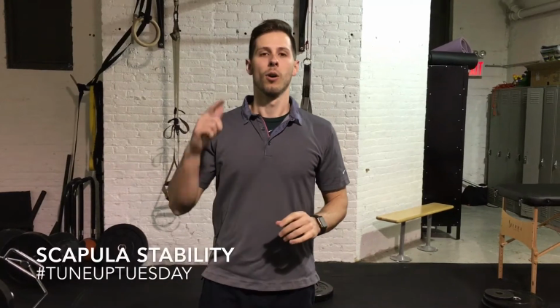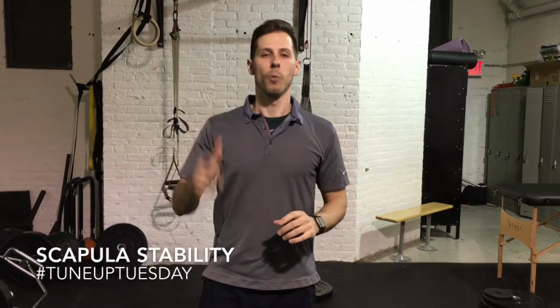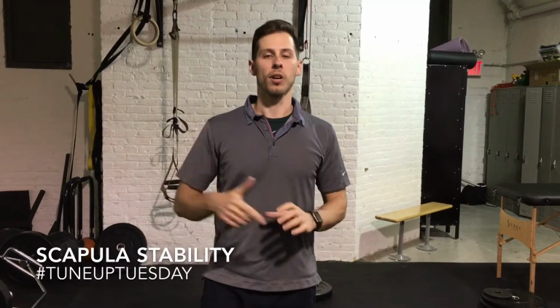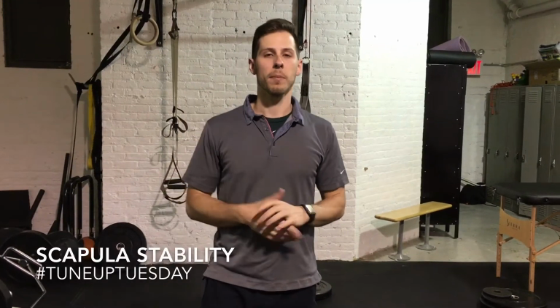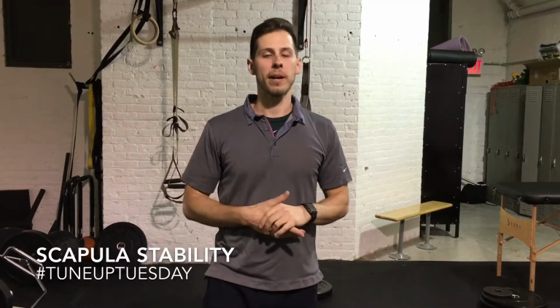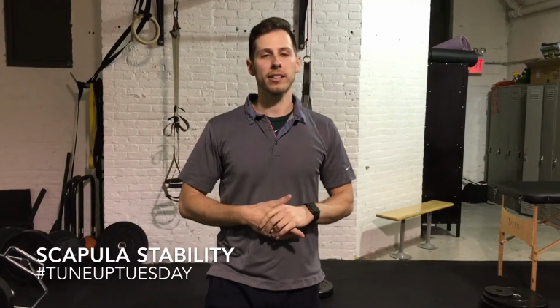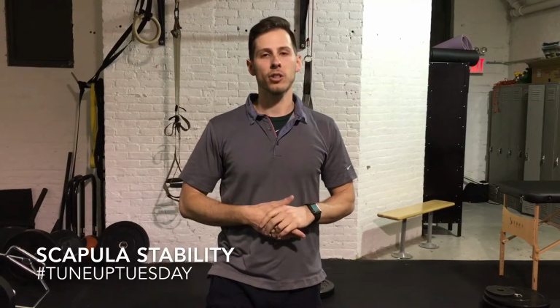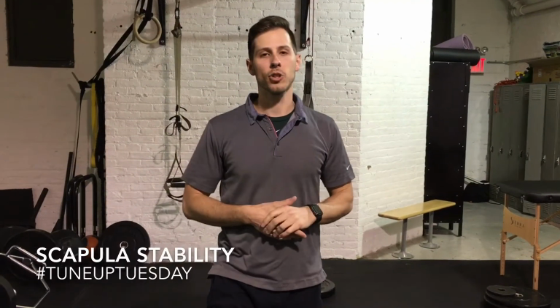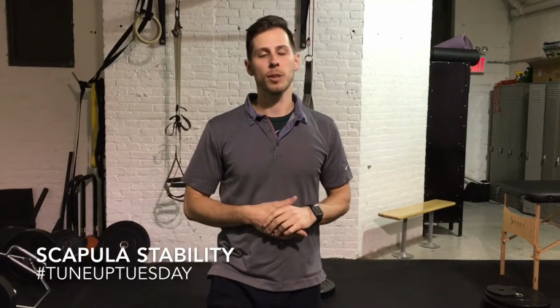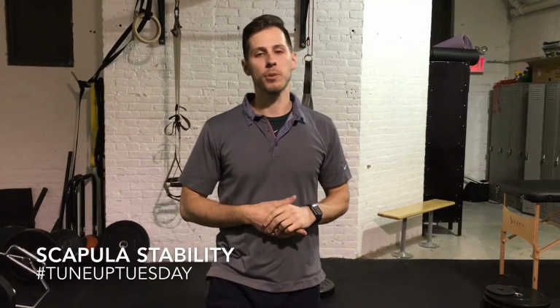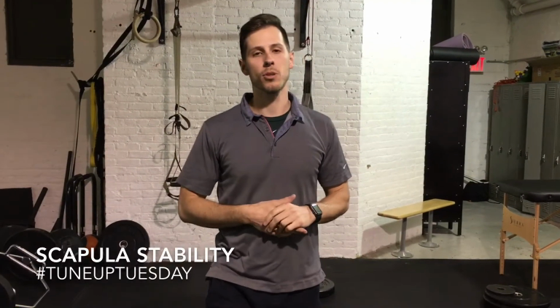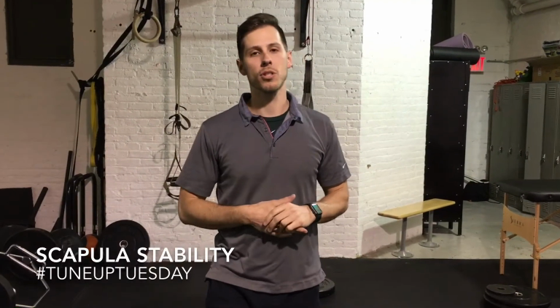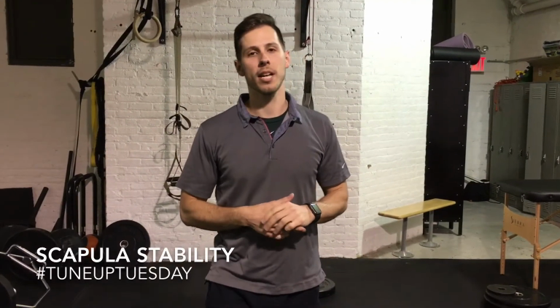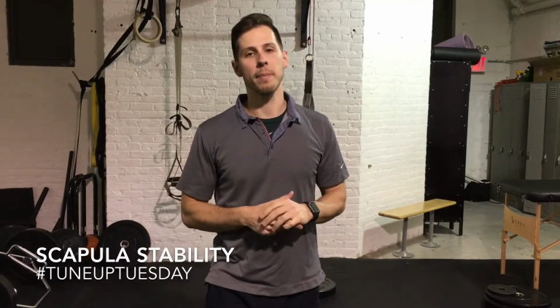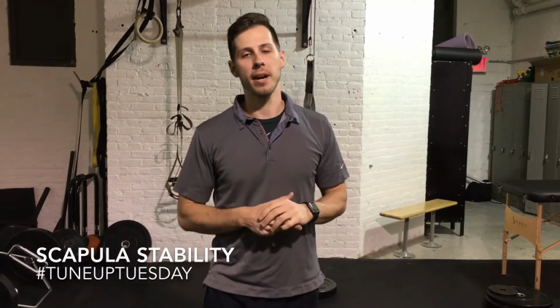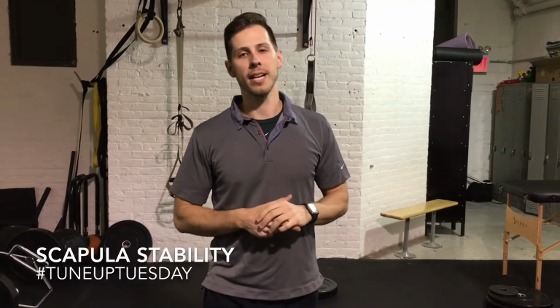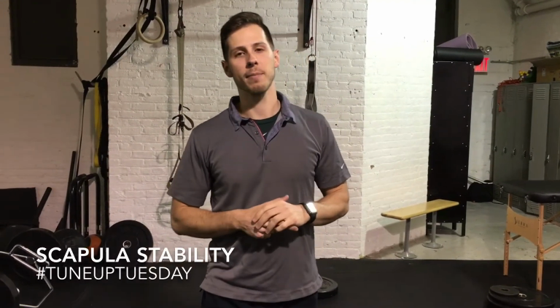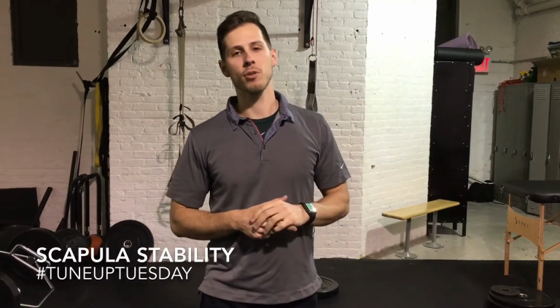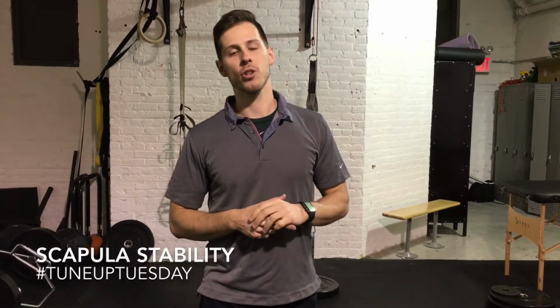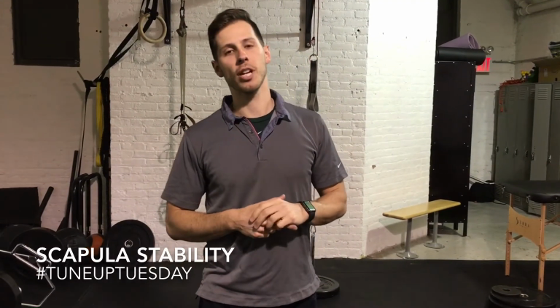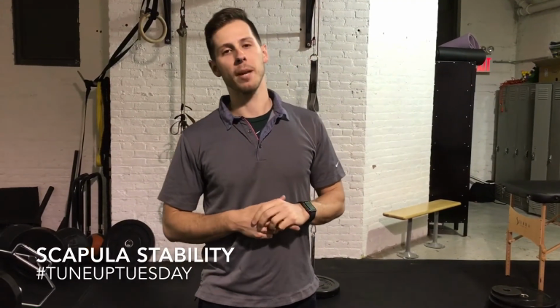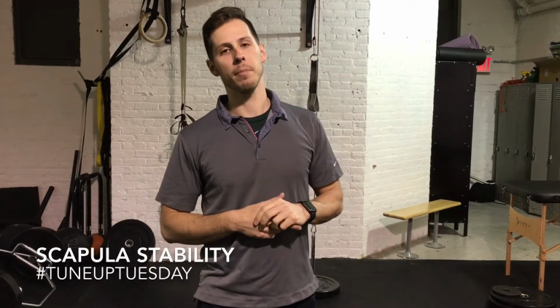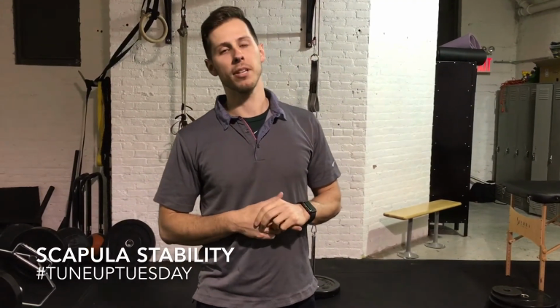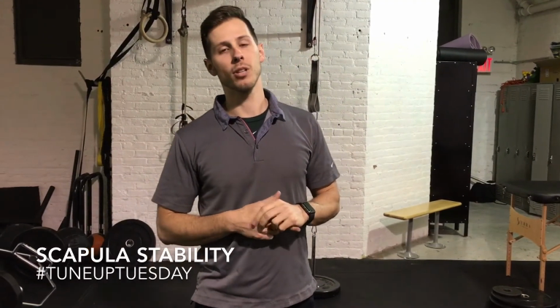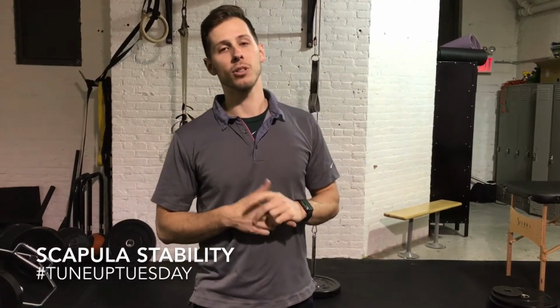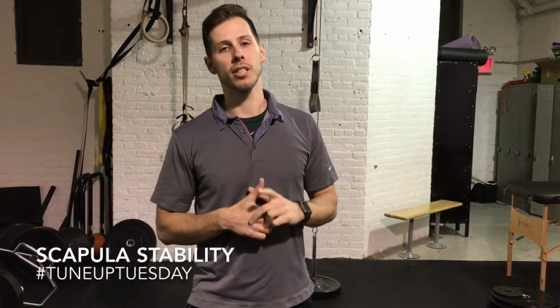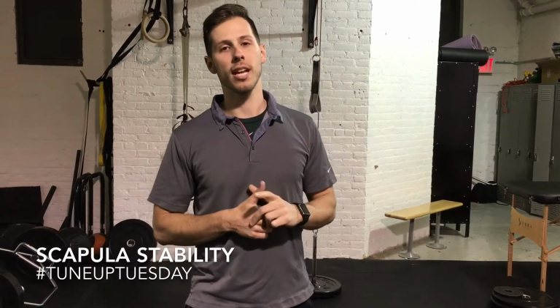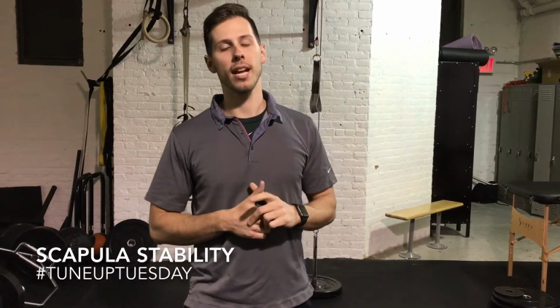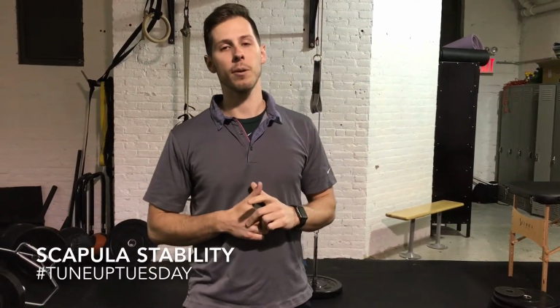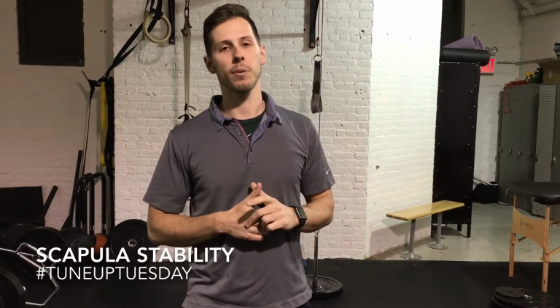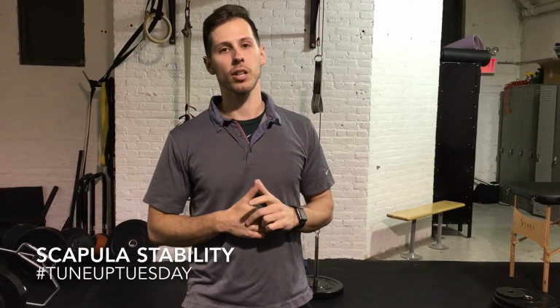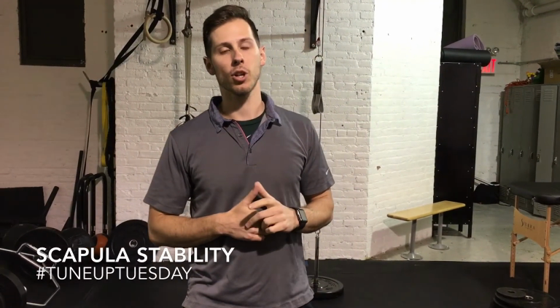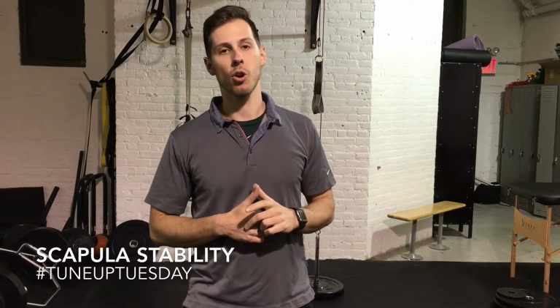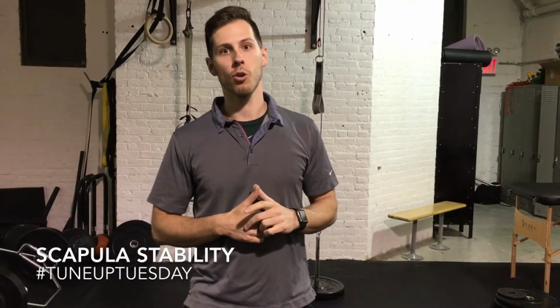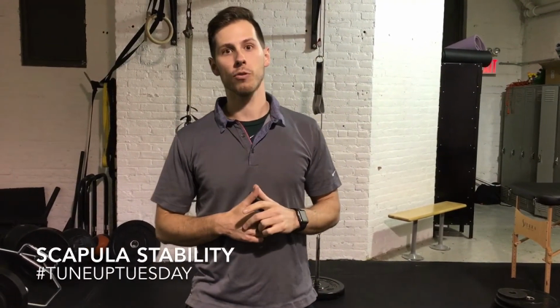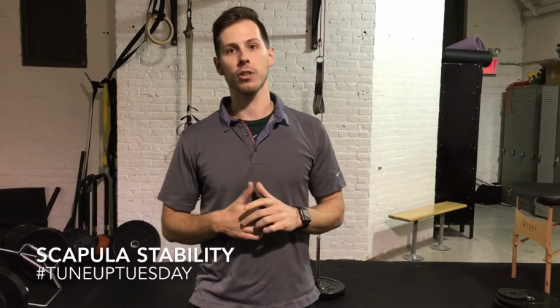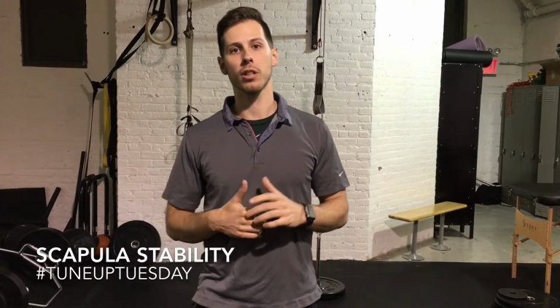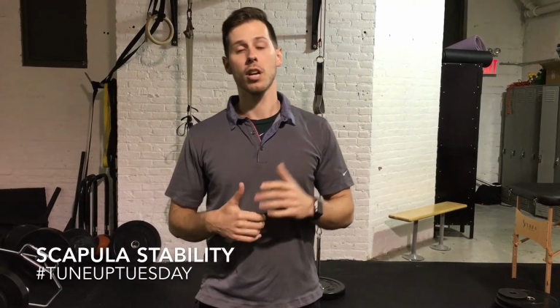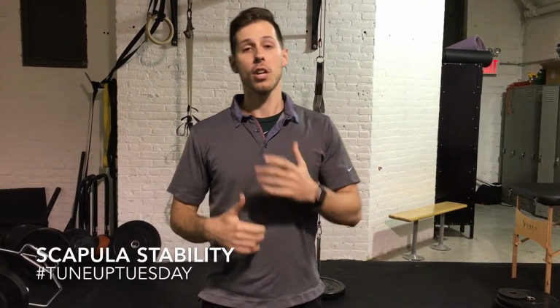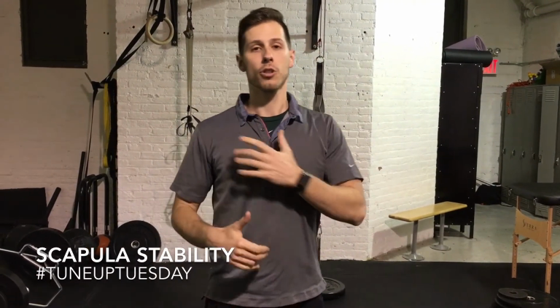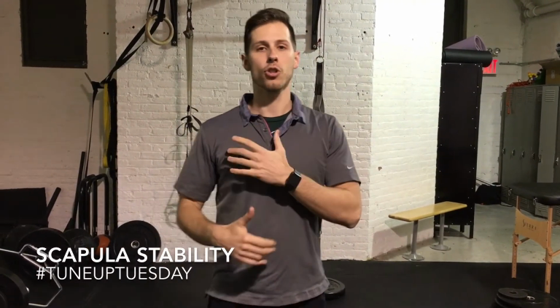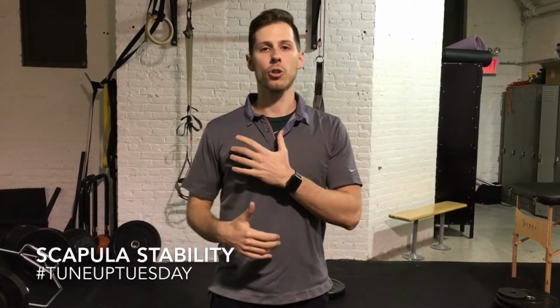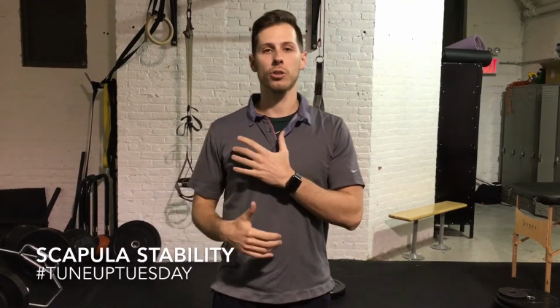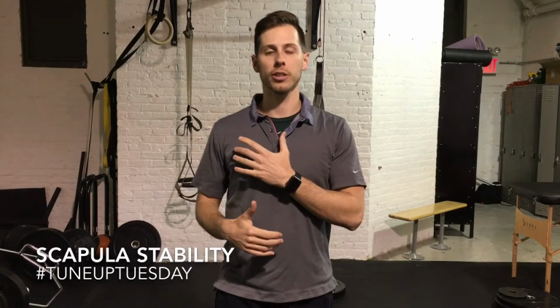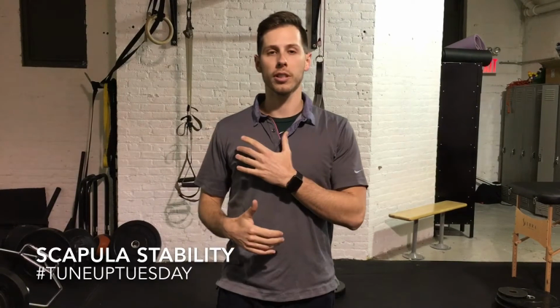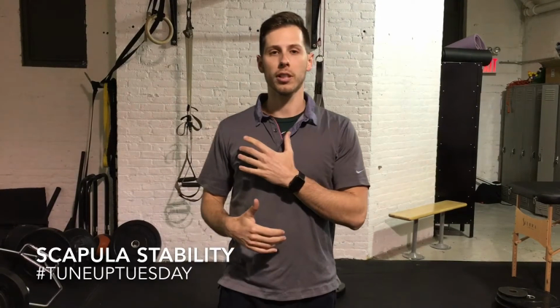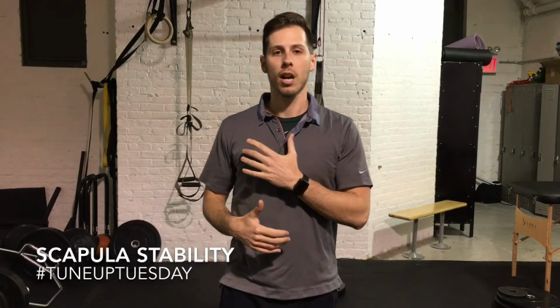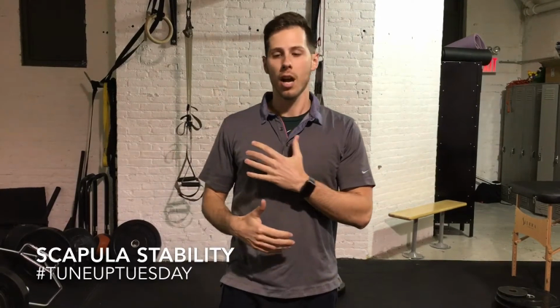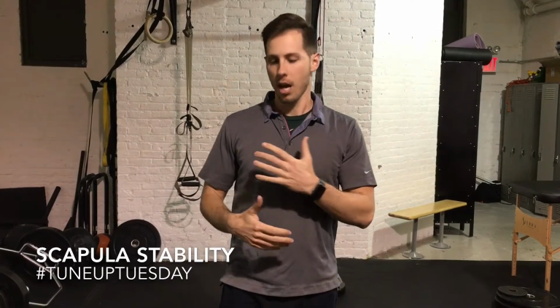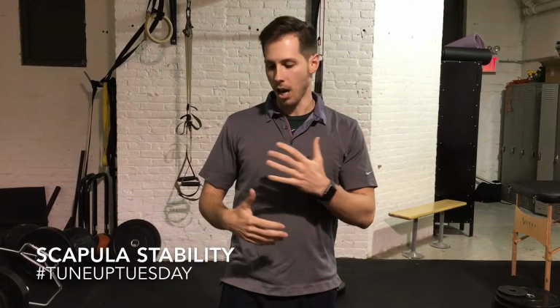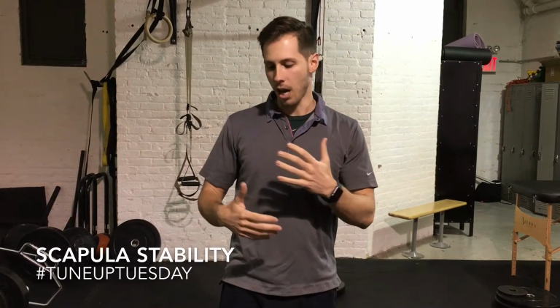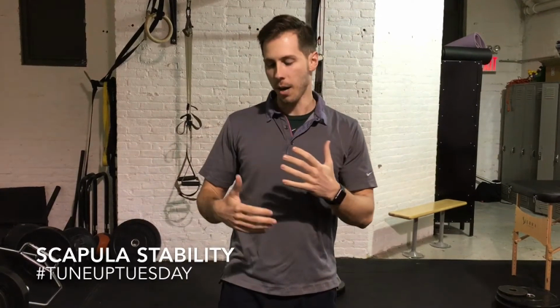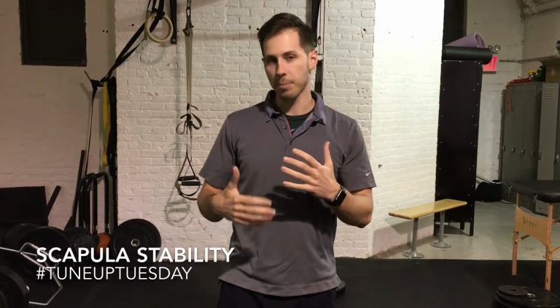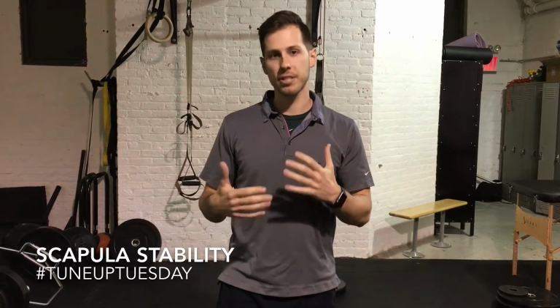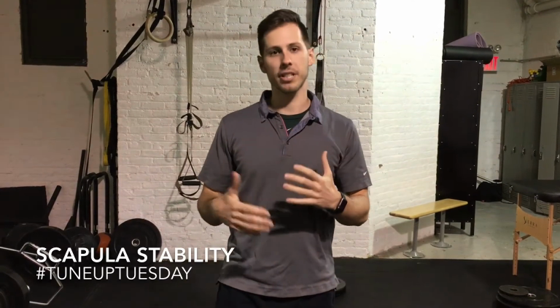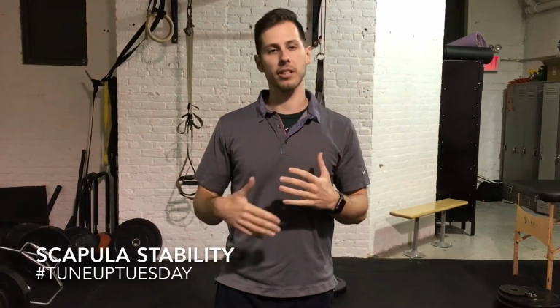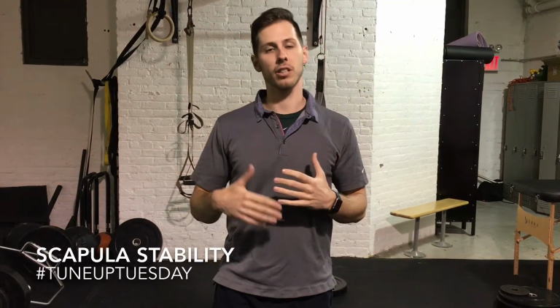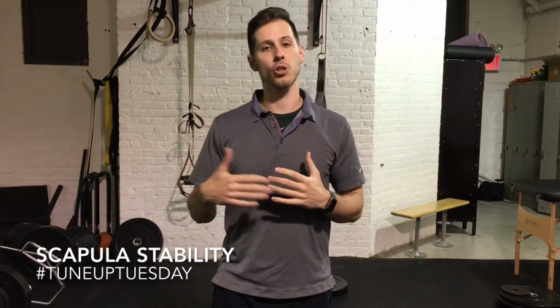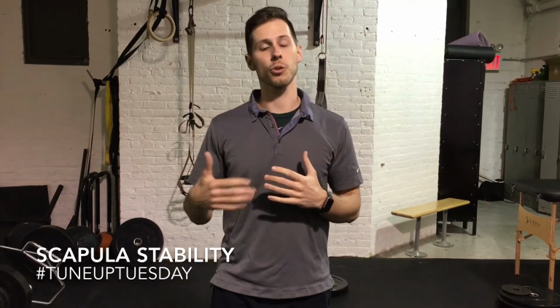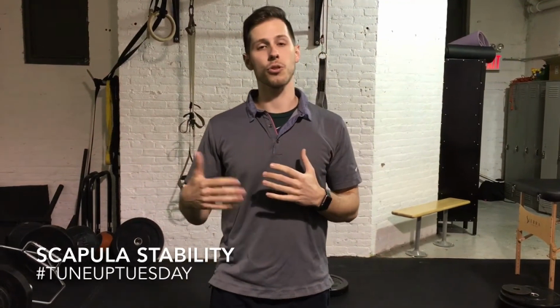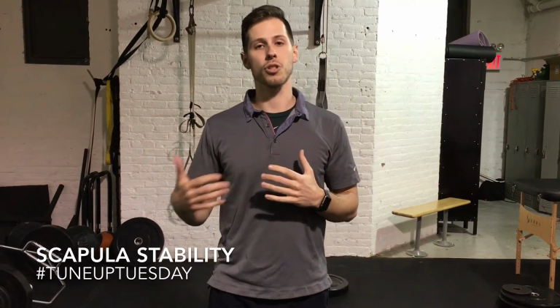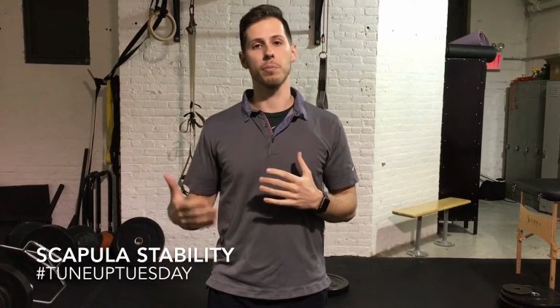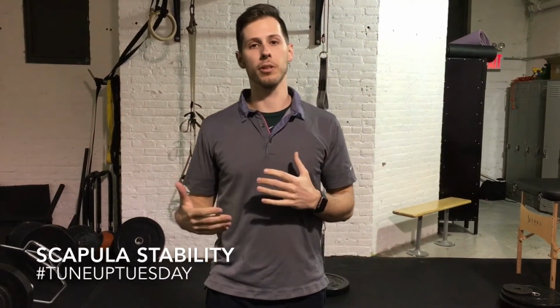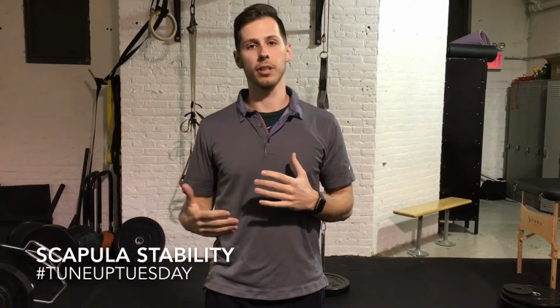Welcome back to Tune Up Tuesday. My name is Joe Gambino. Today we're going to go over the shoulder, particularly shoulder stability.